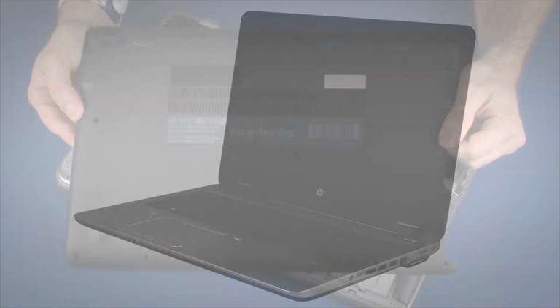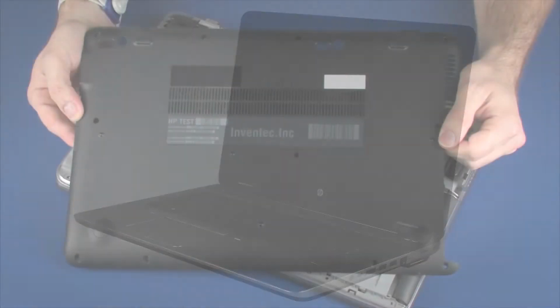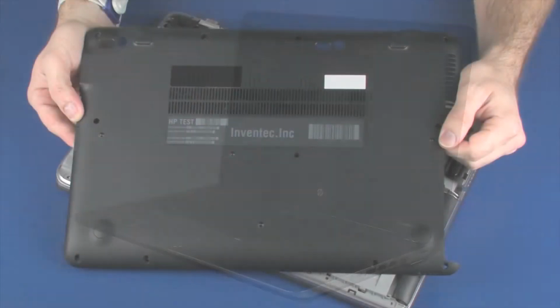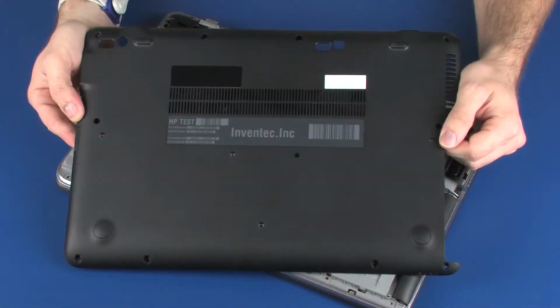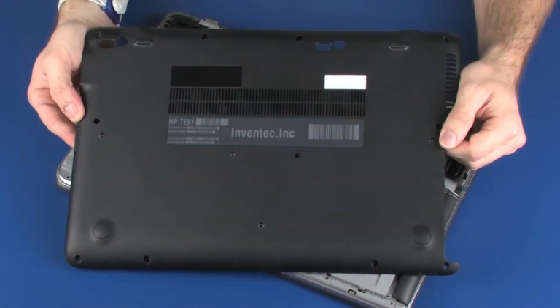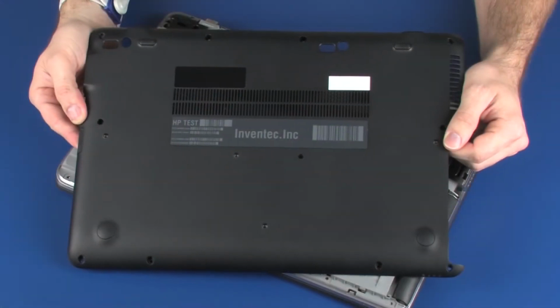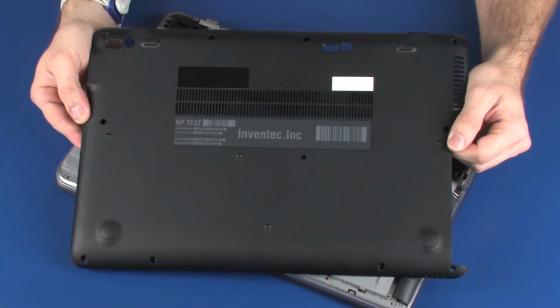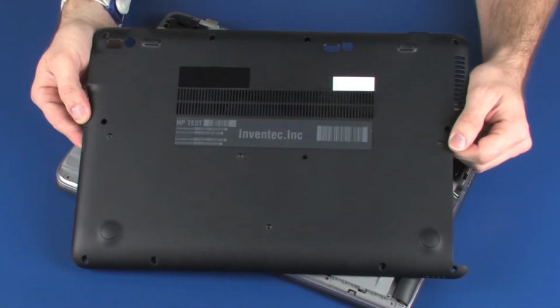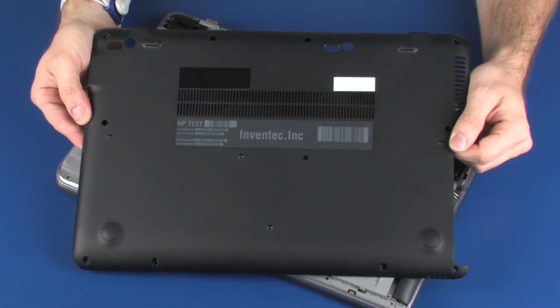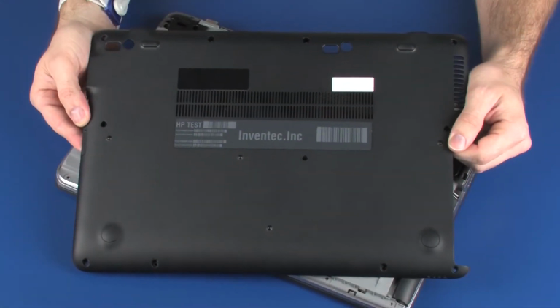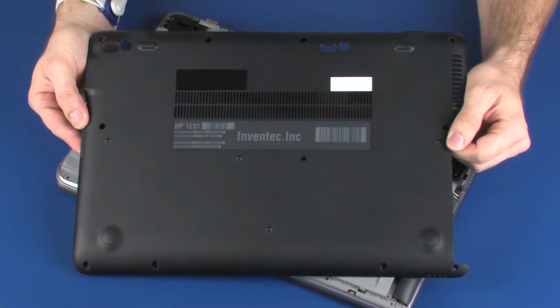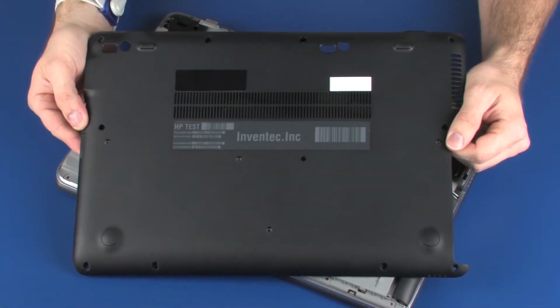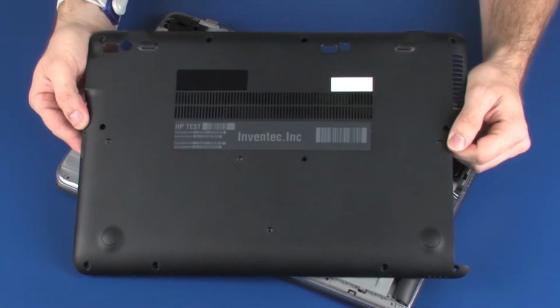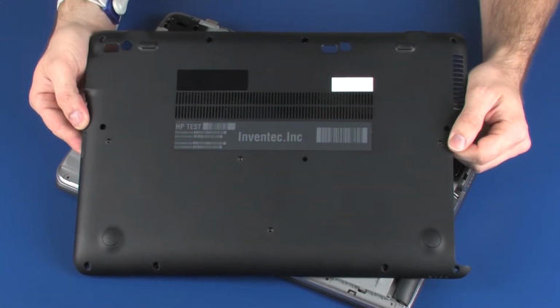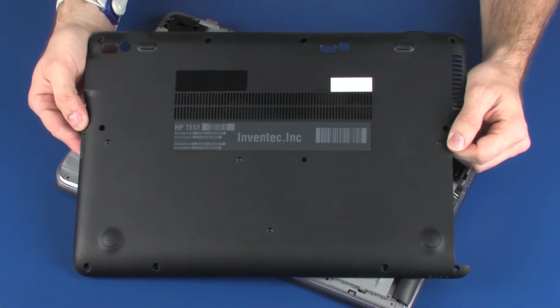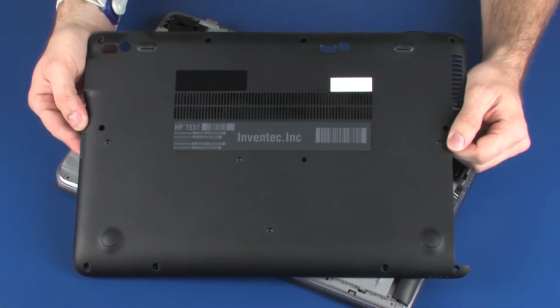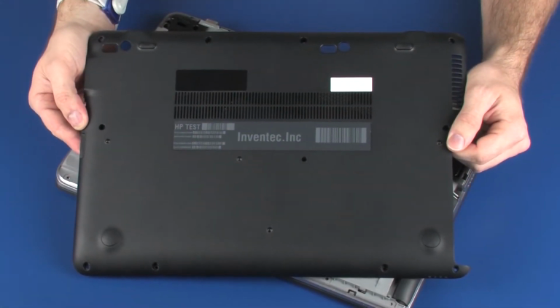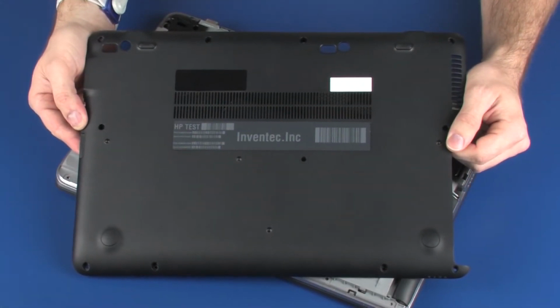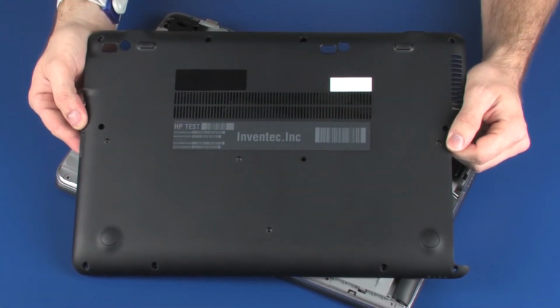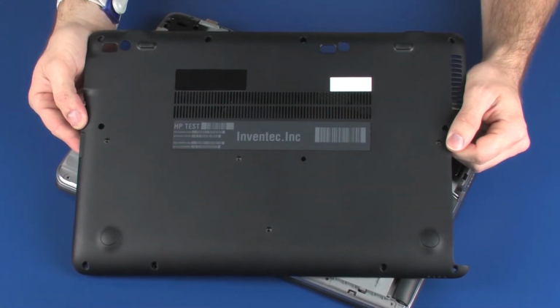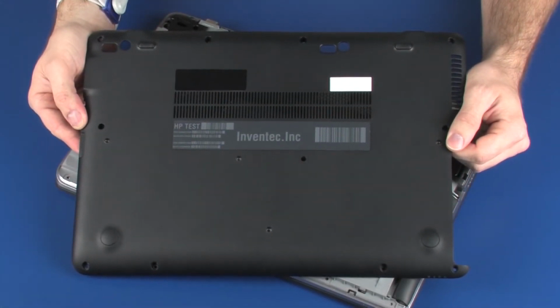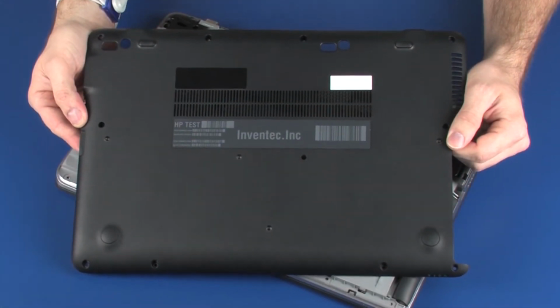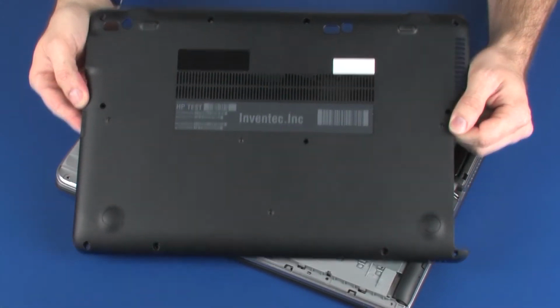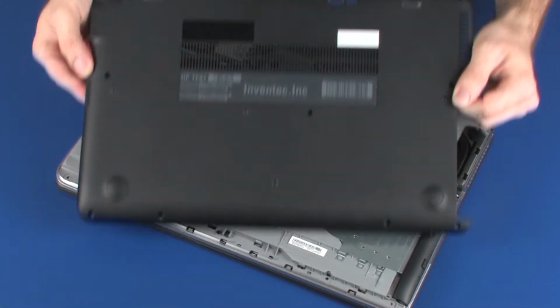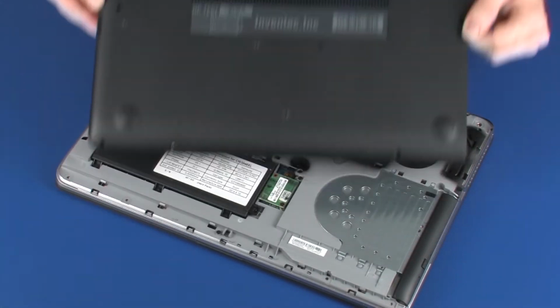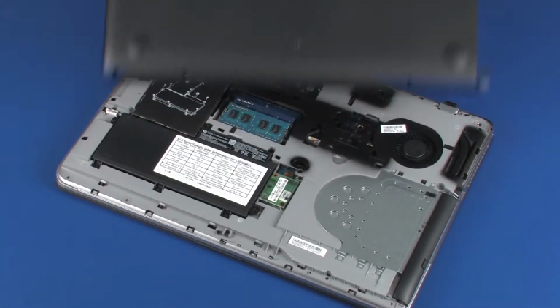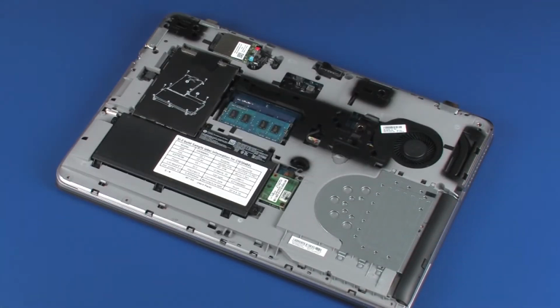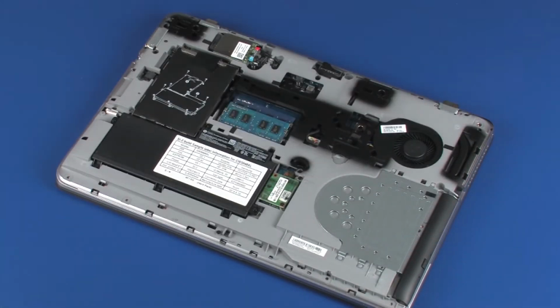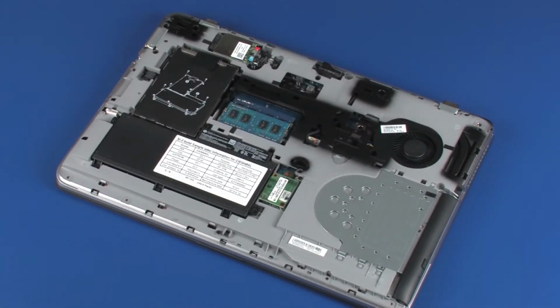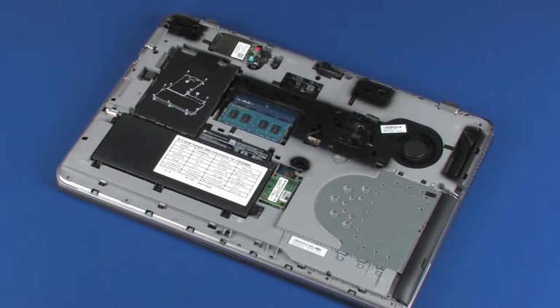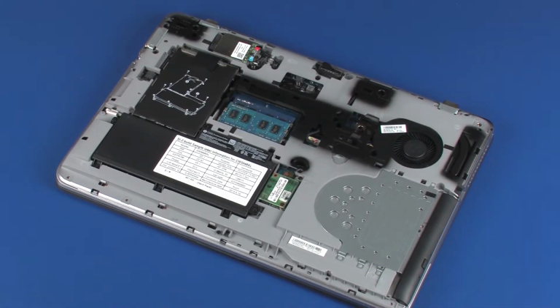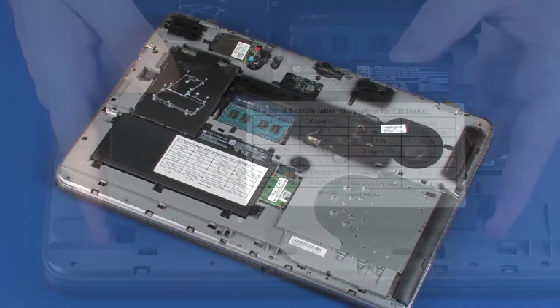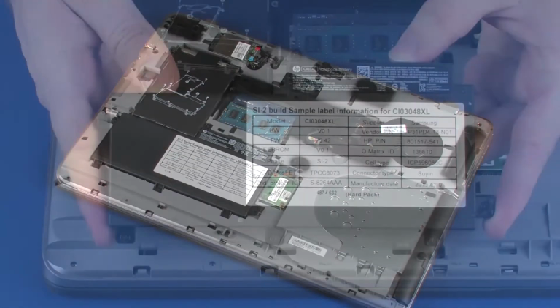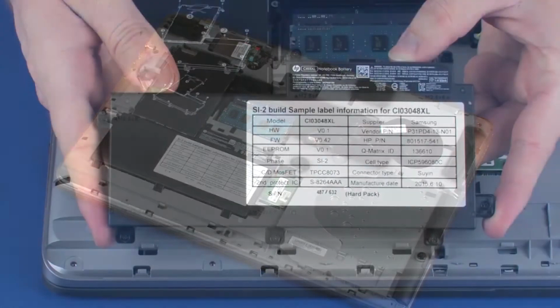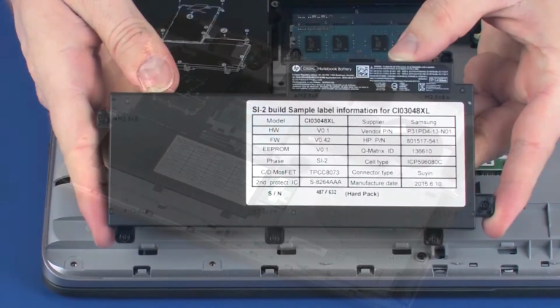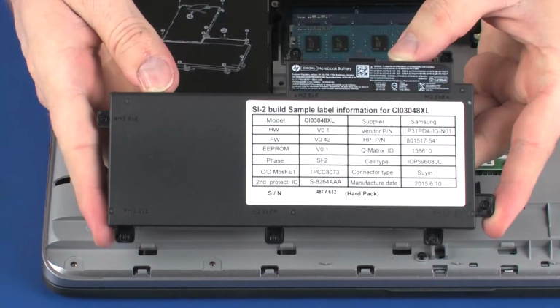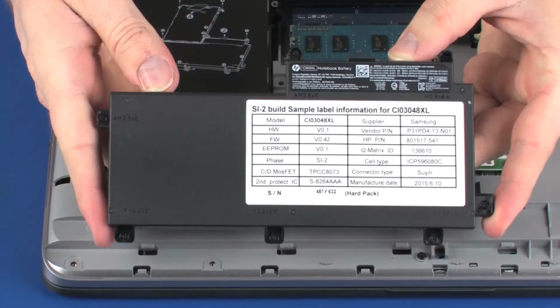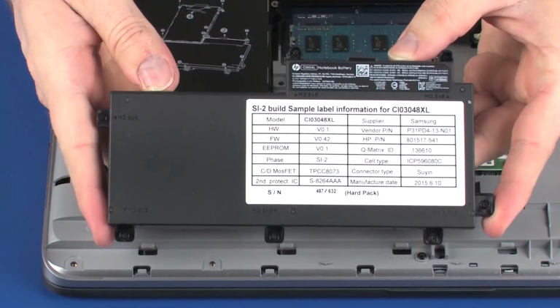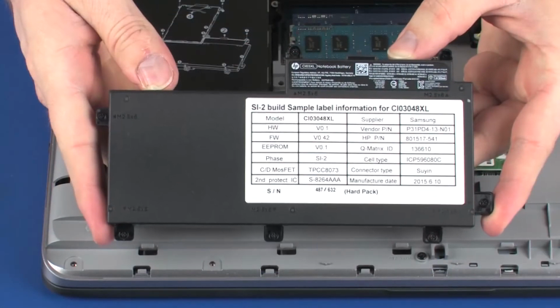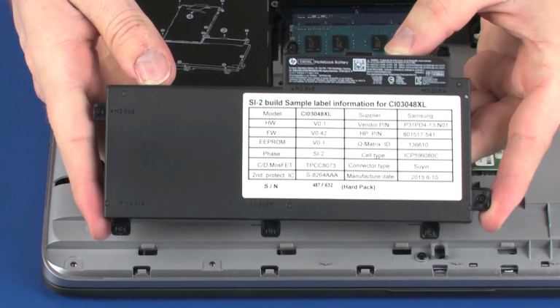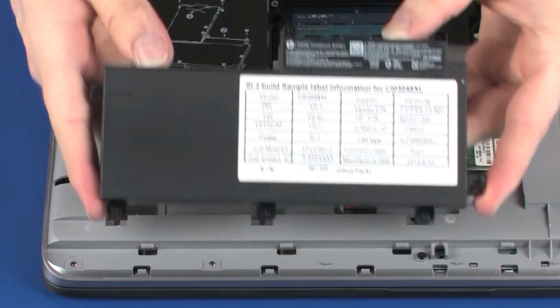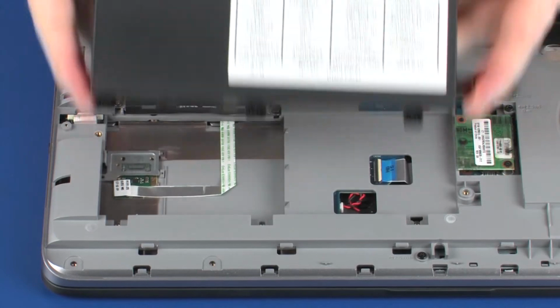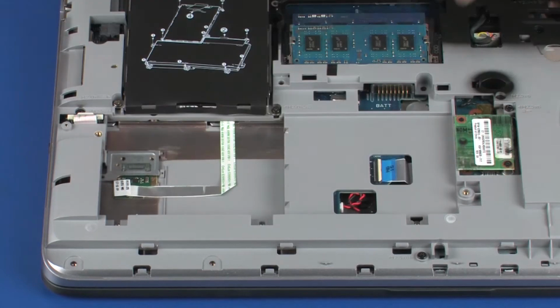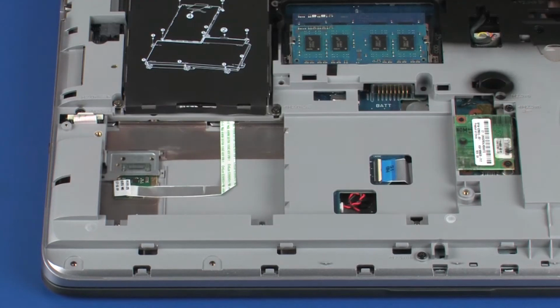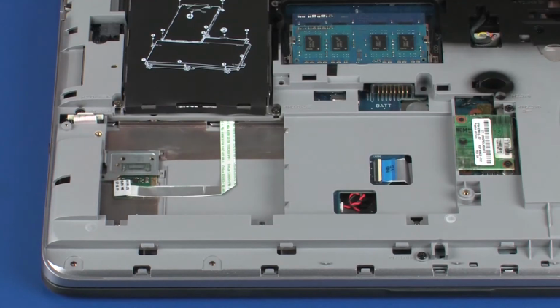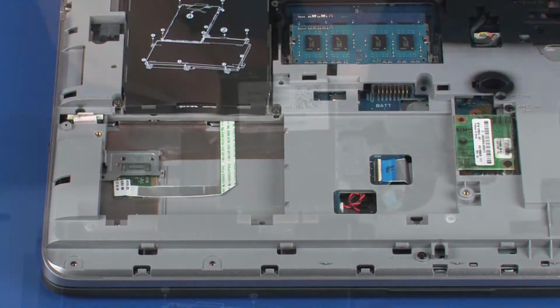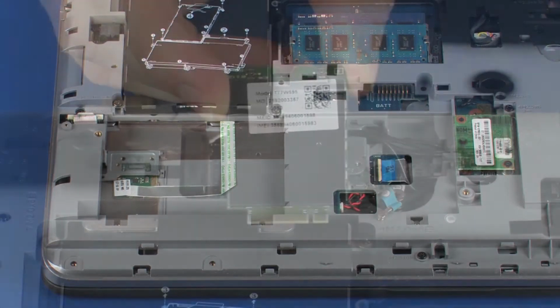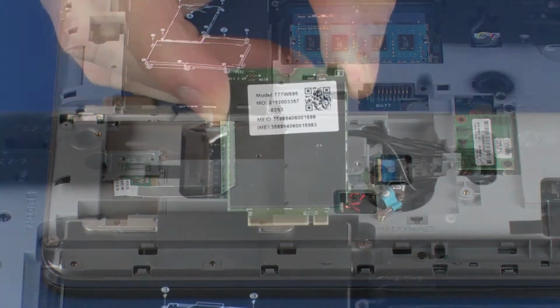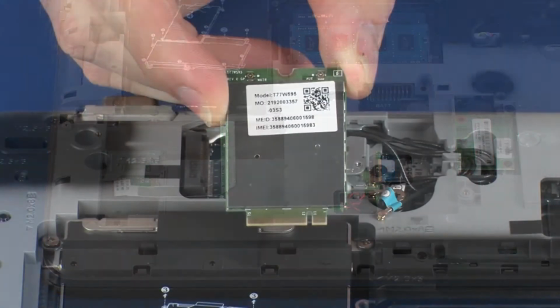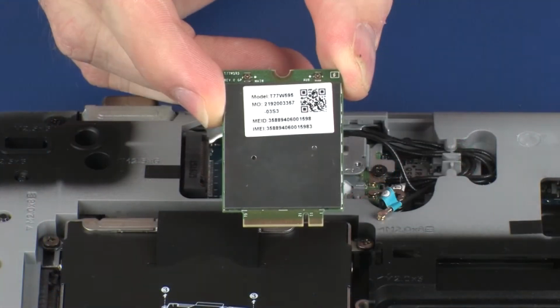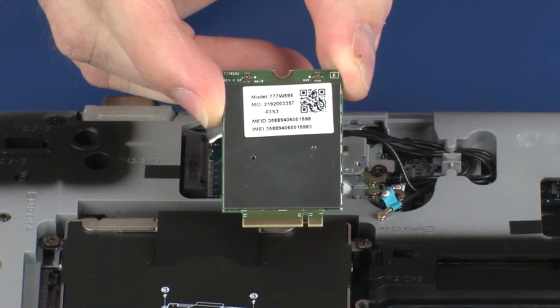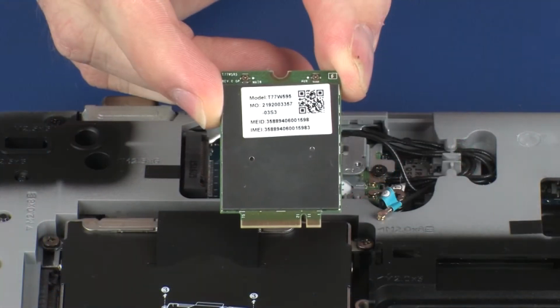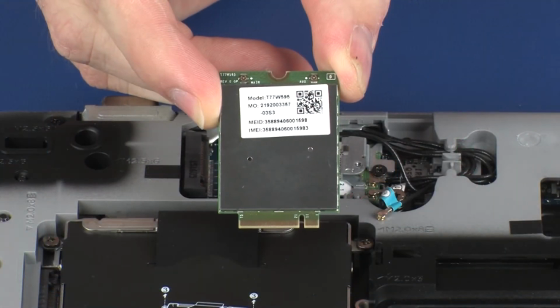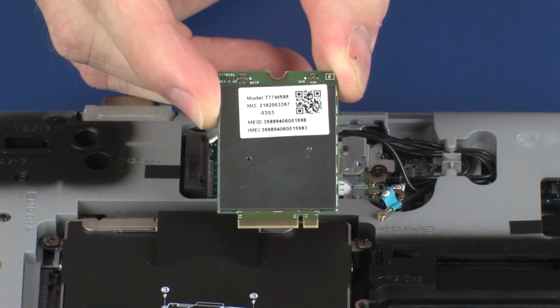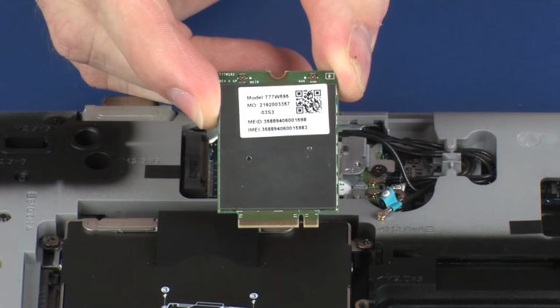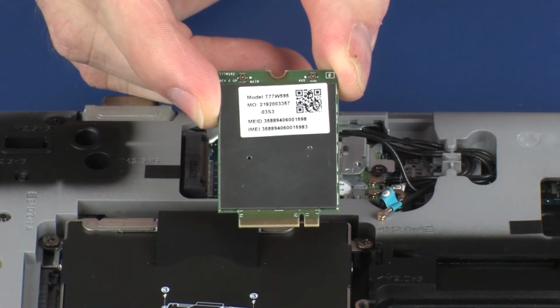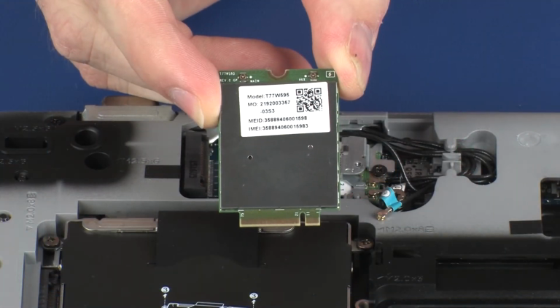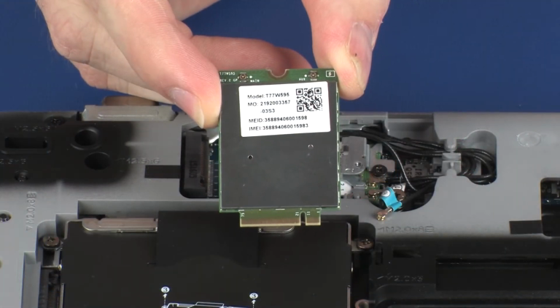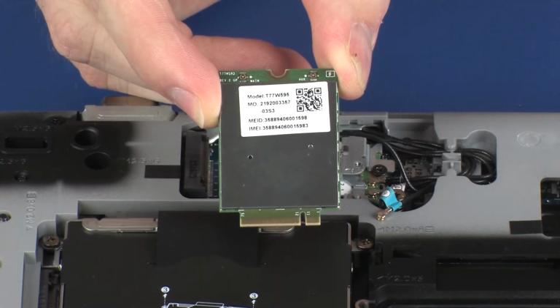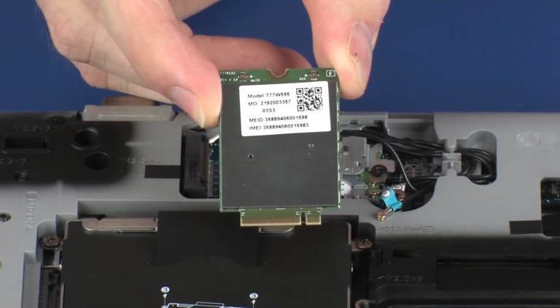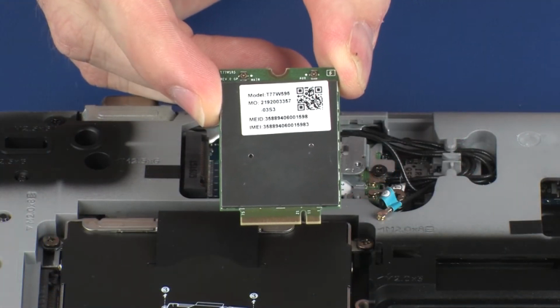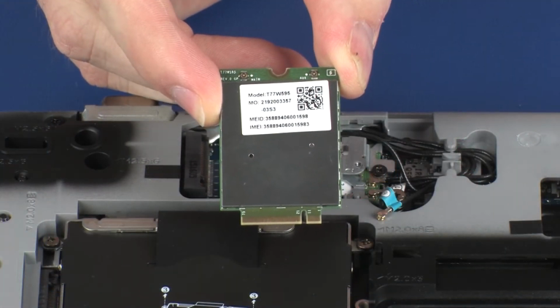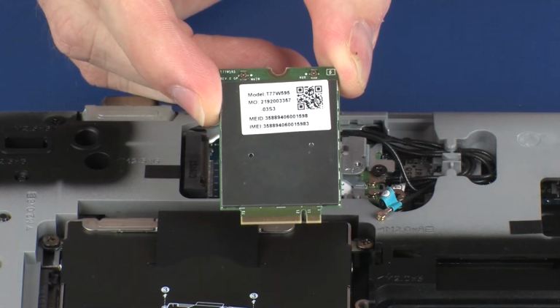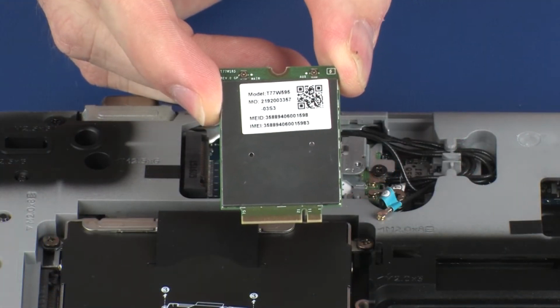Before you begin, remove the bottom cover, battery, and wireless WLAN module.